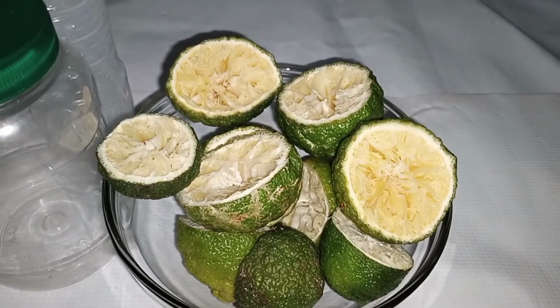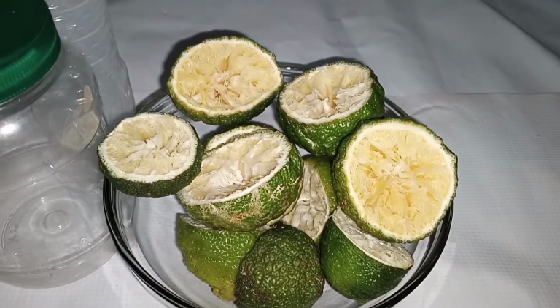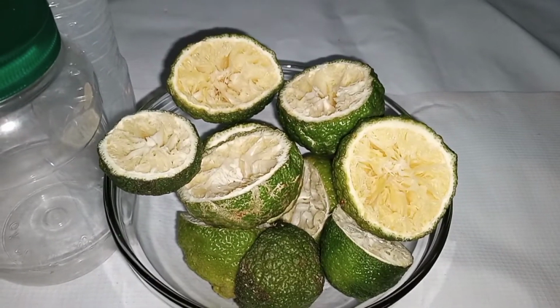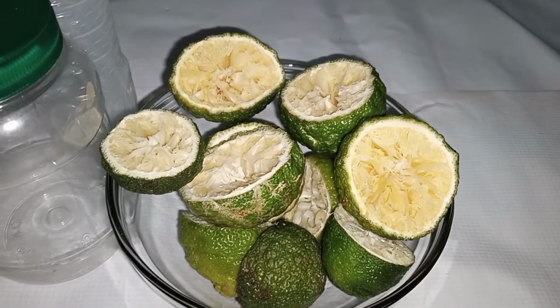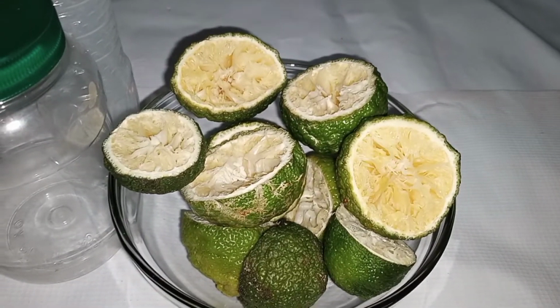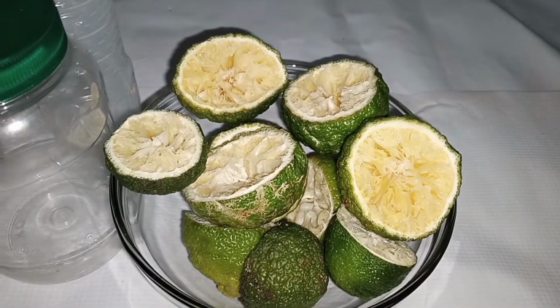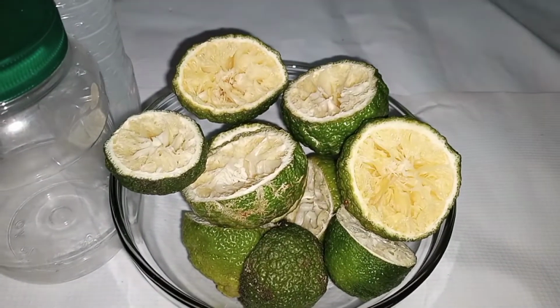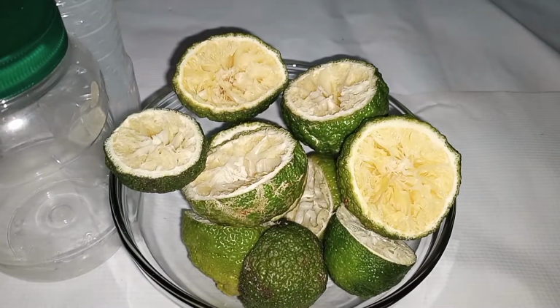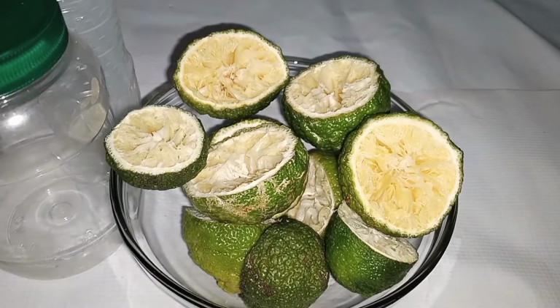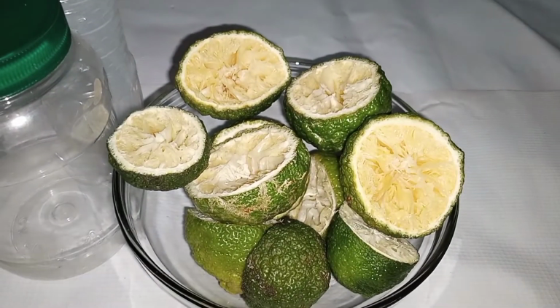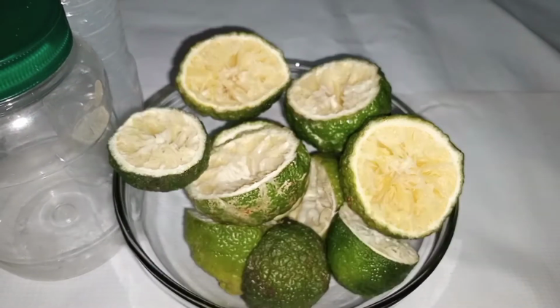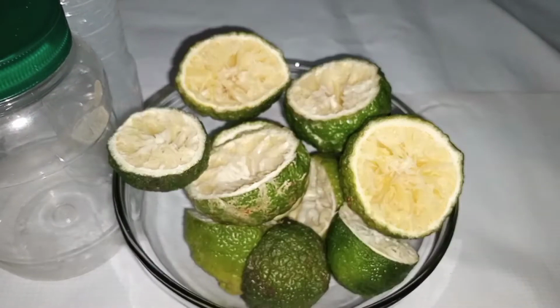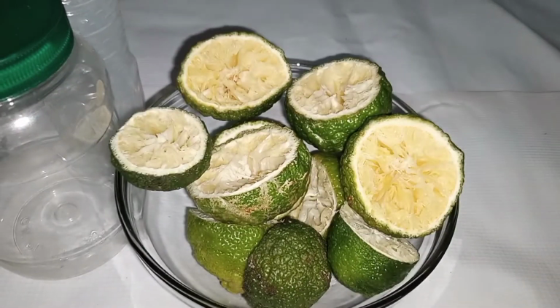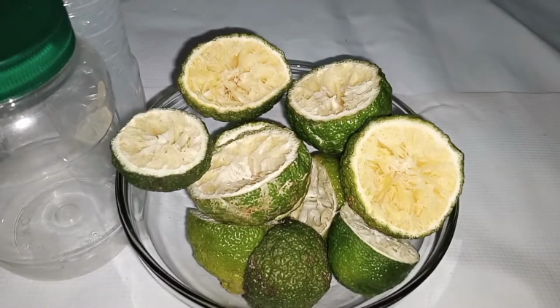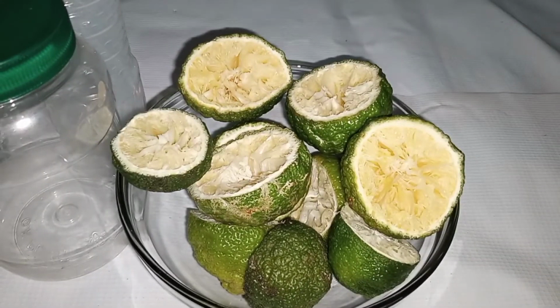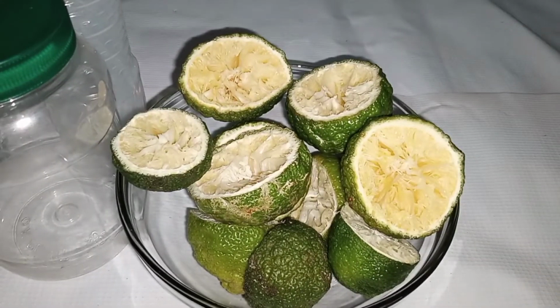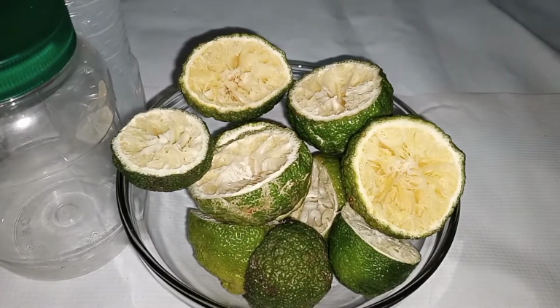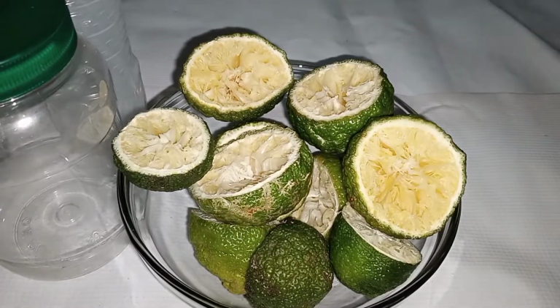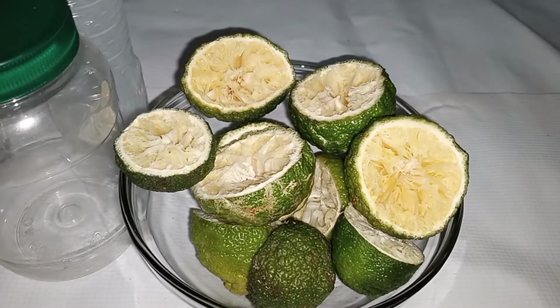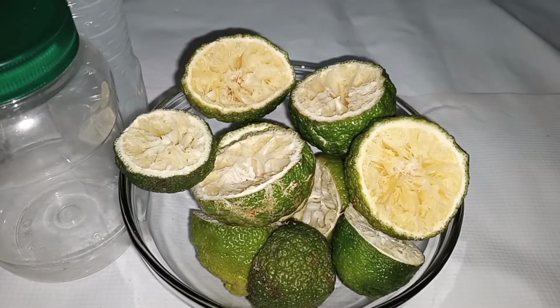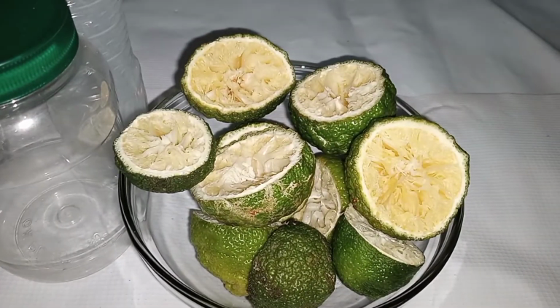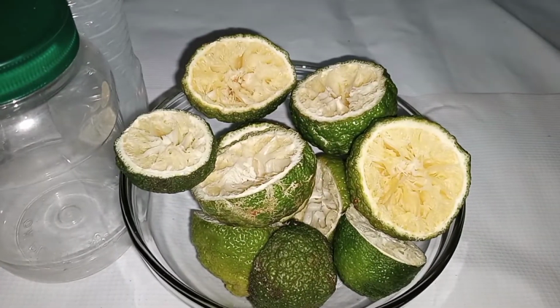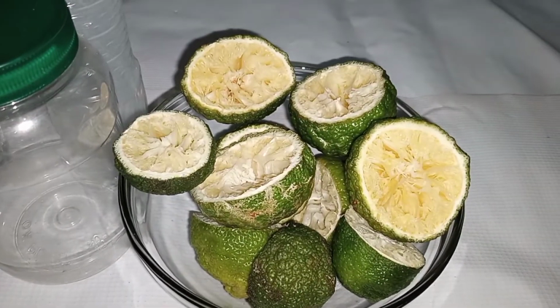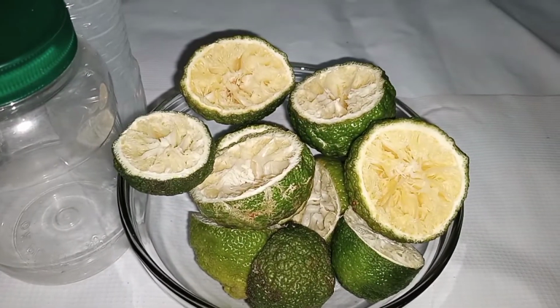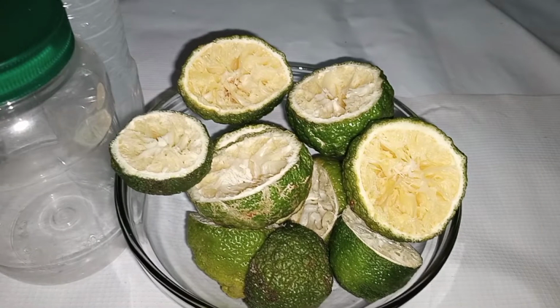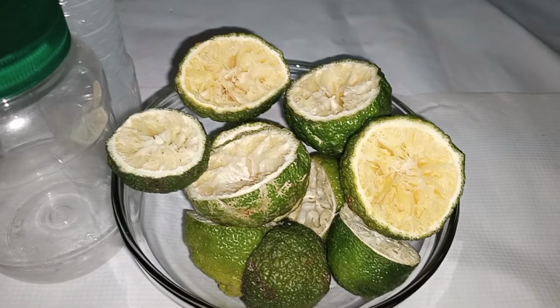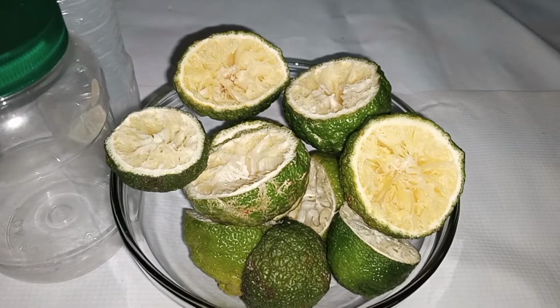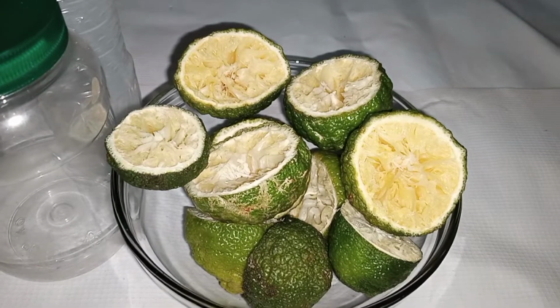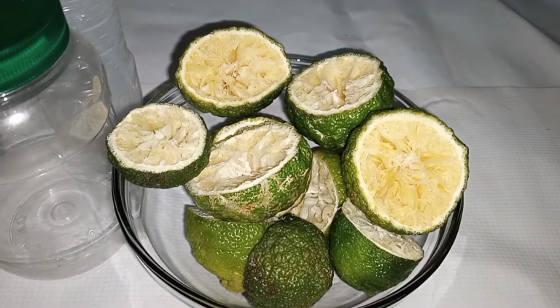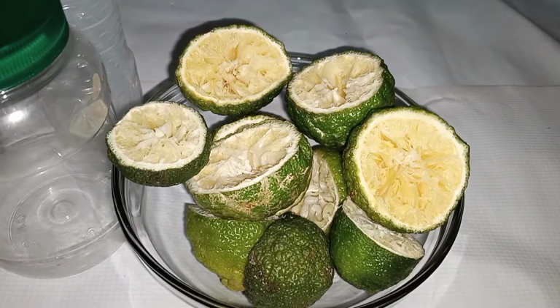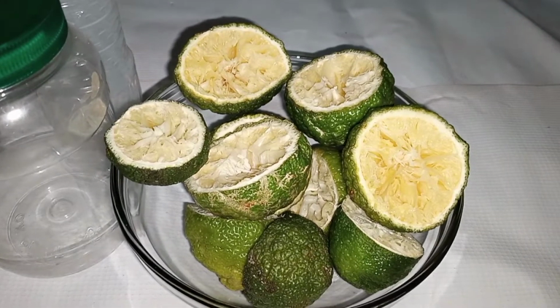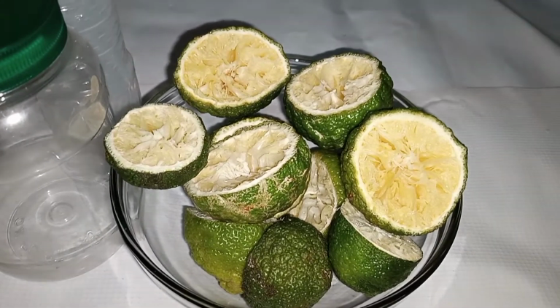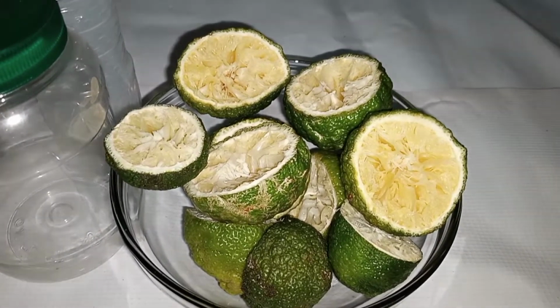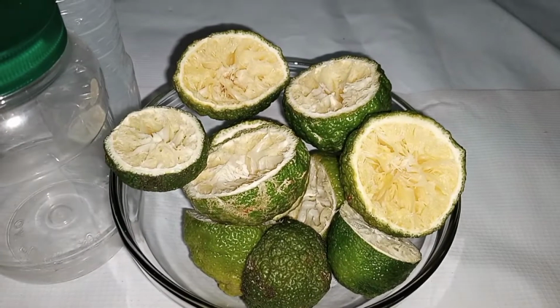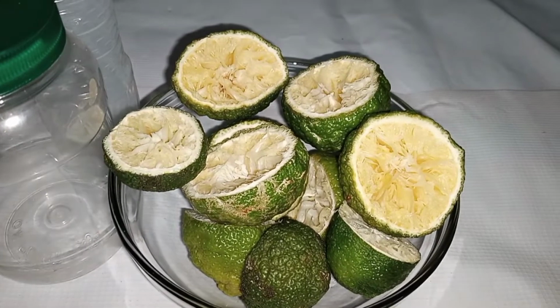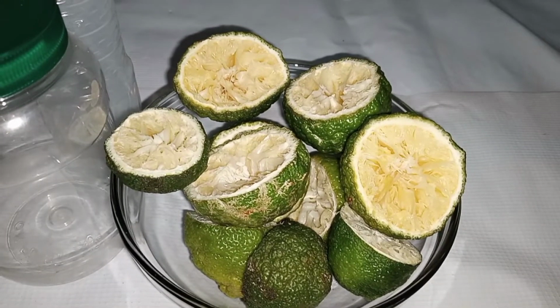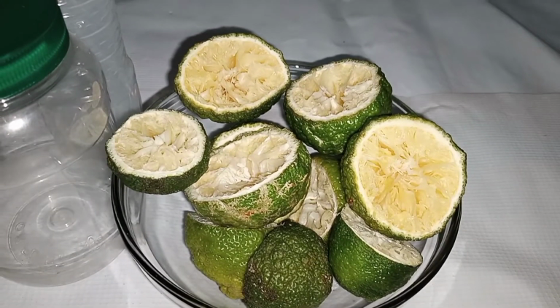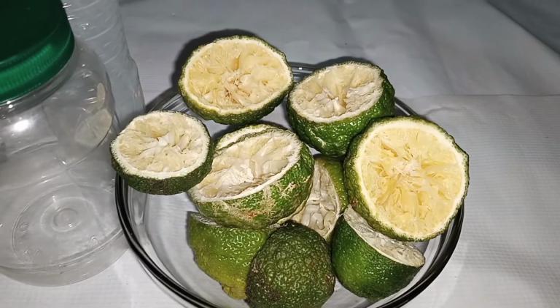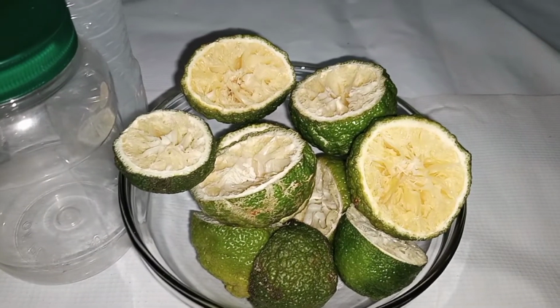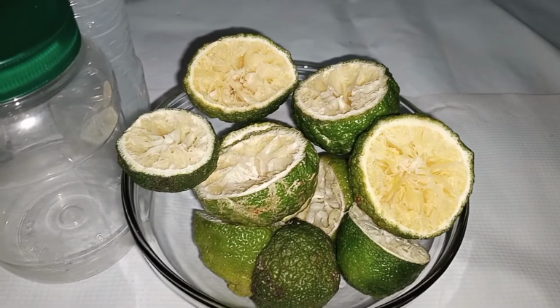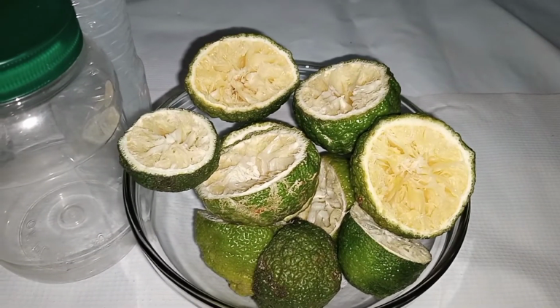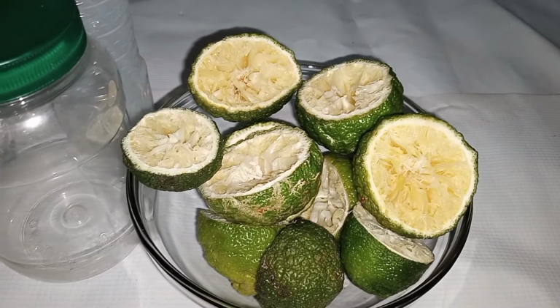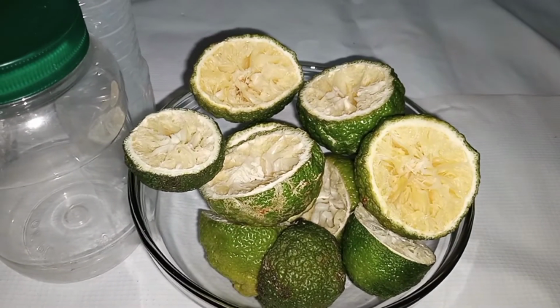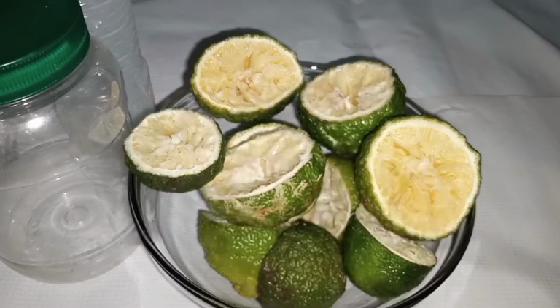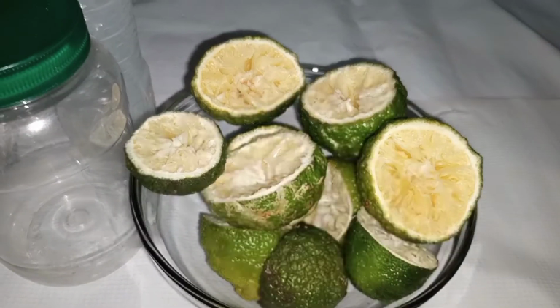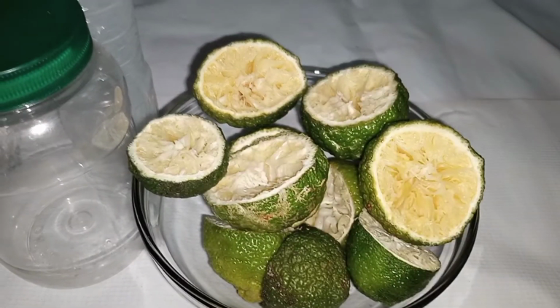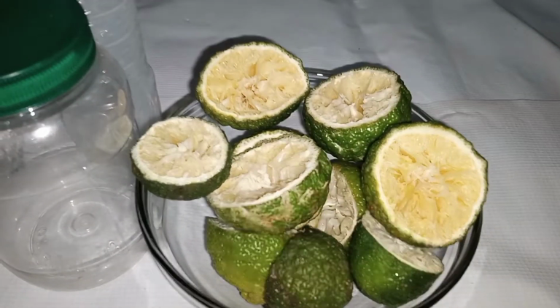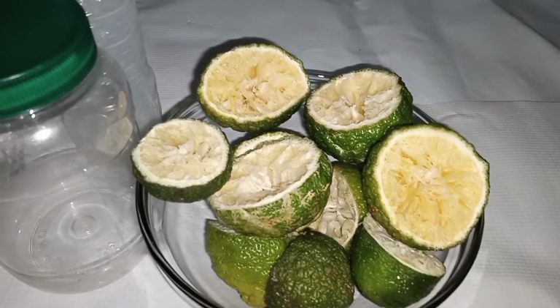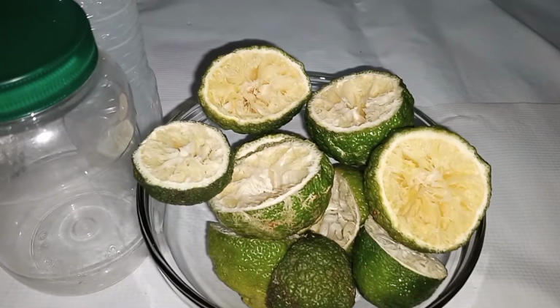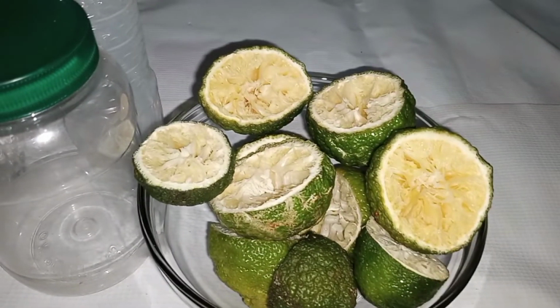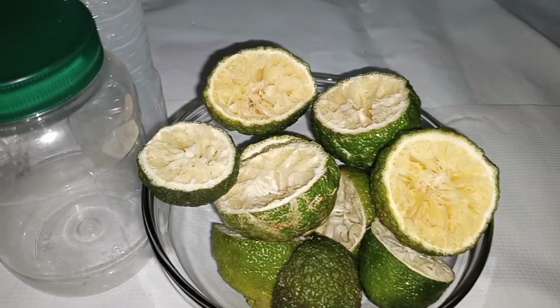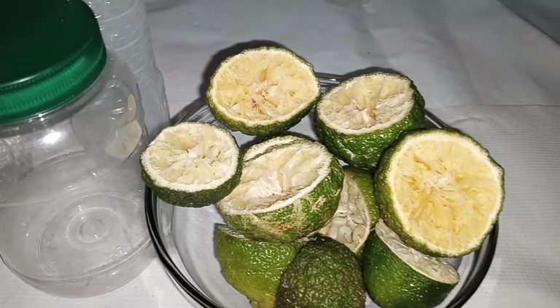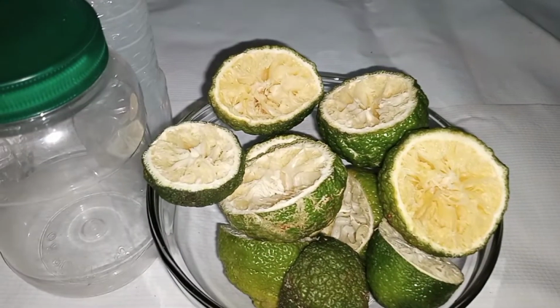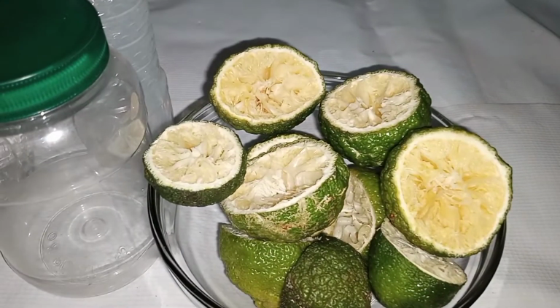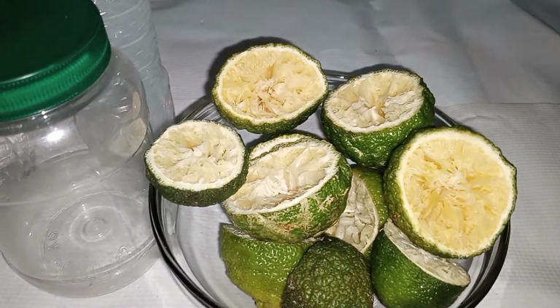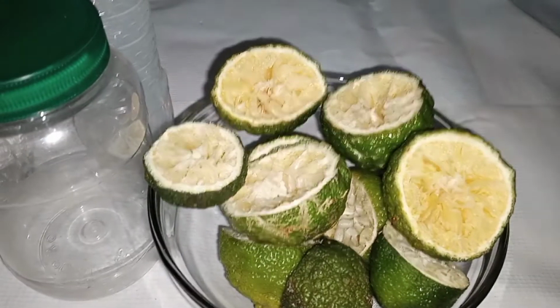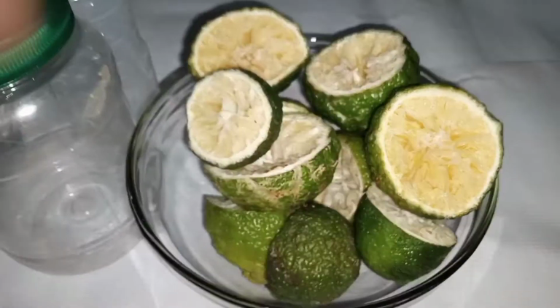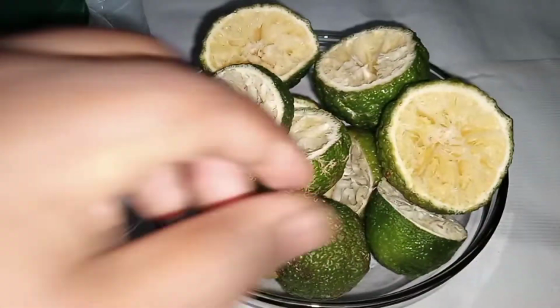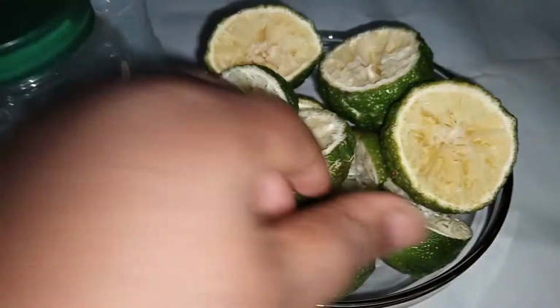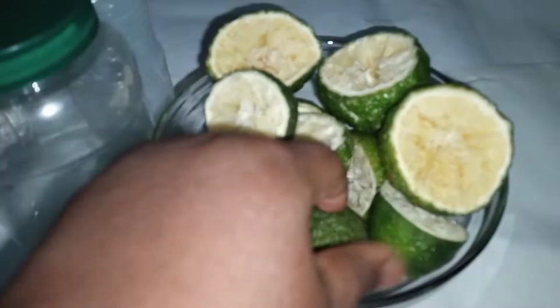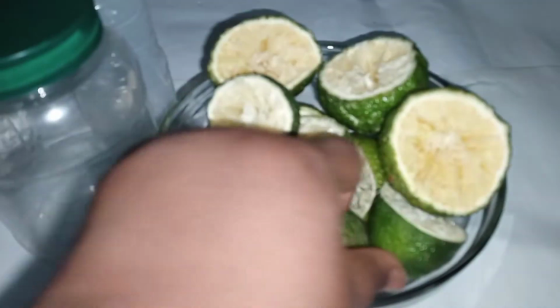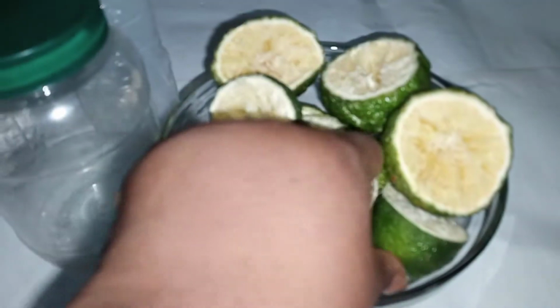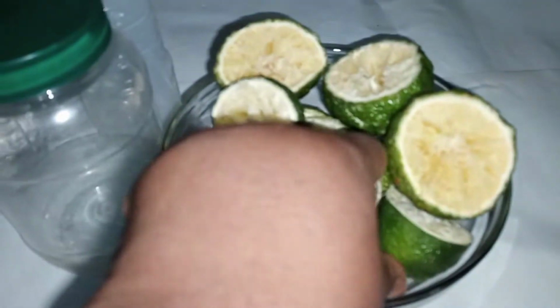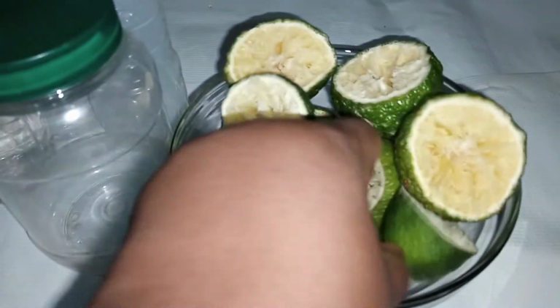What do you do with your citrus peels? Your orange, lemon, lime, tangerine, or any citrus fruits at all that you love?